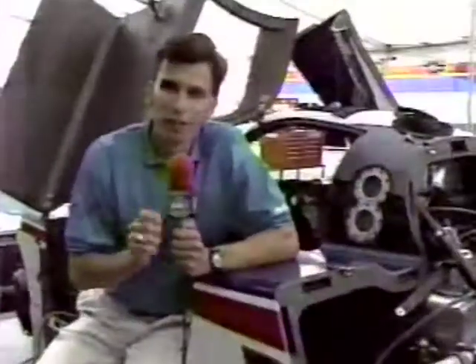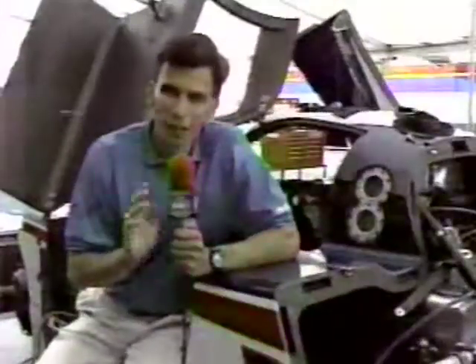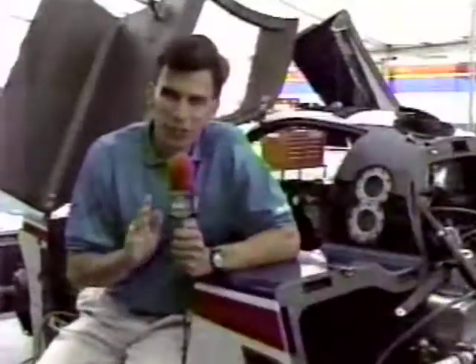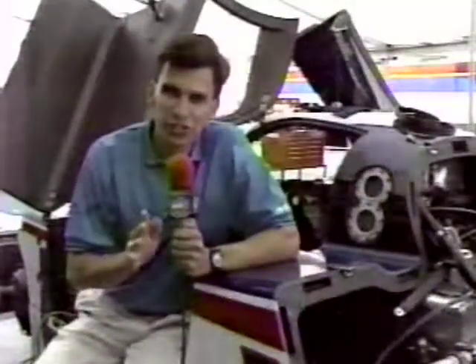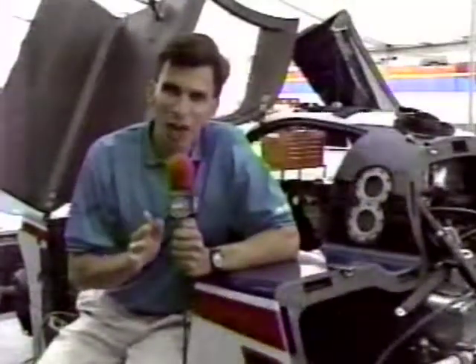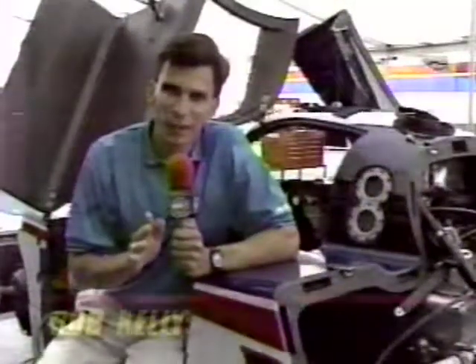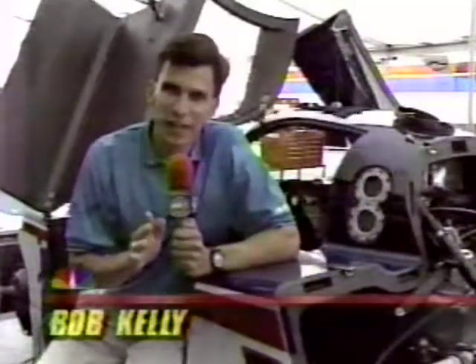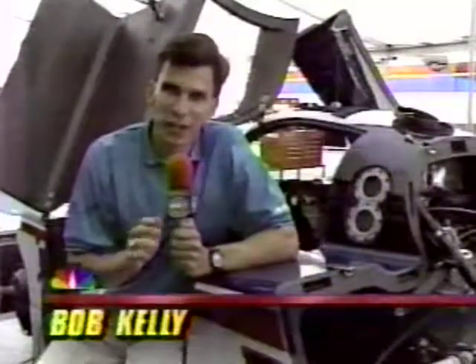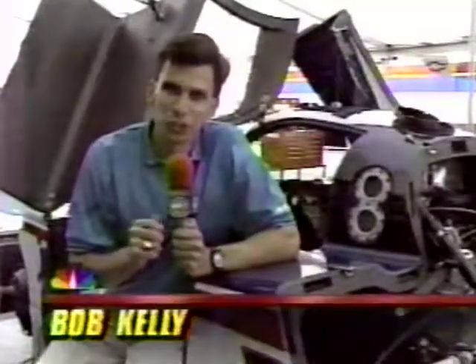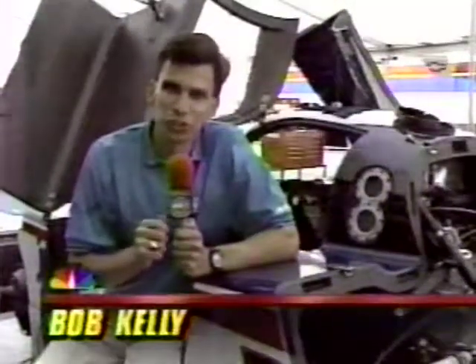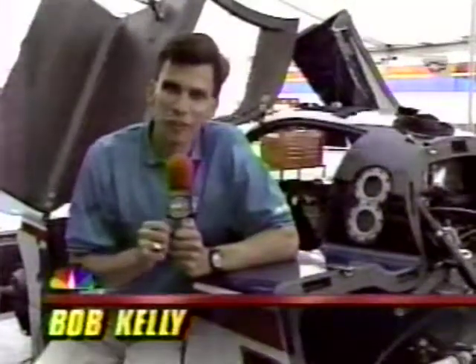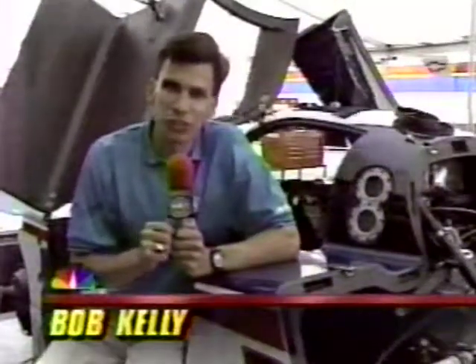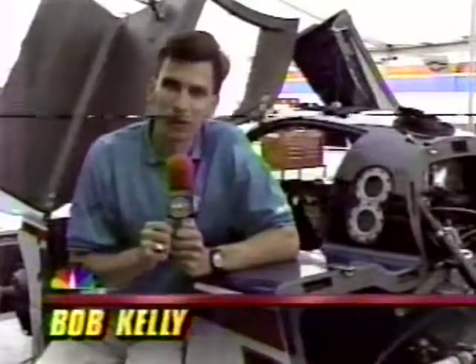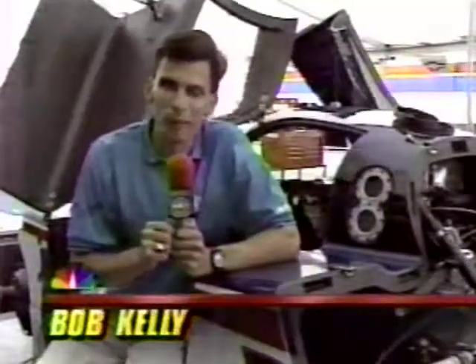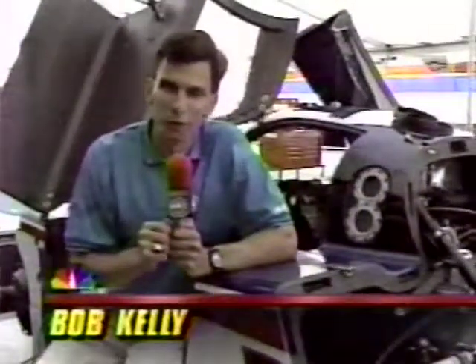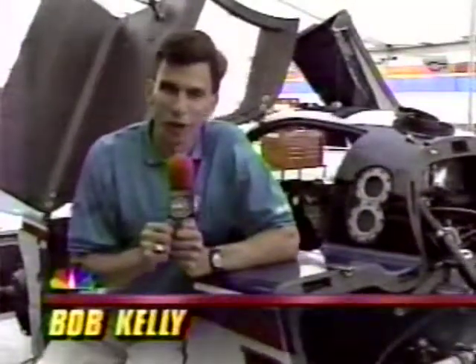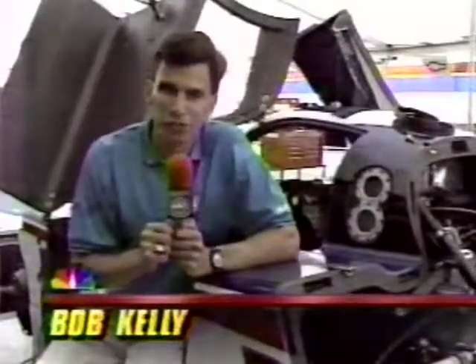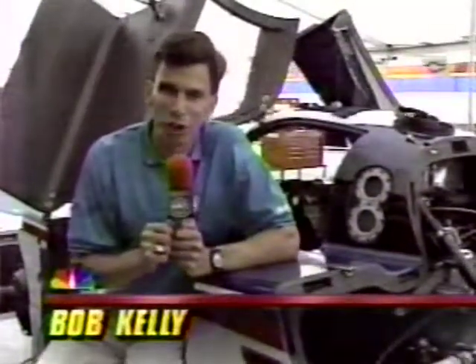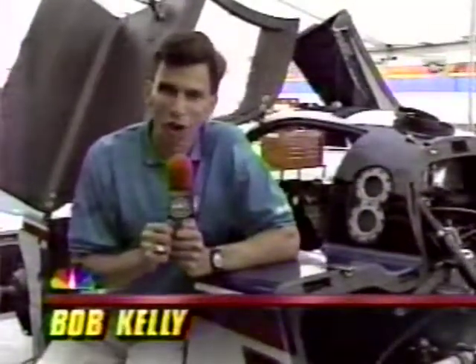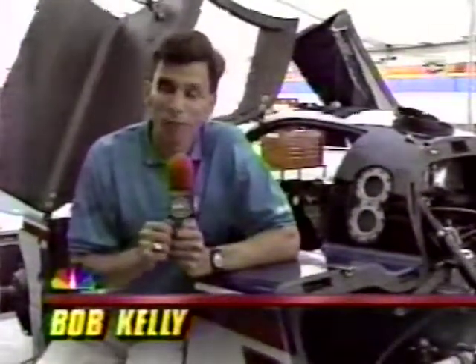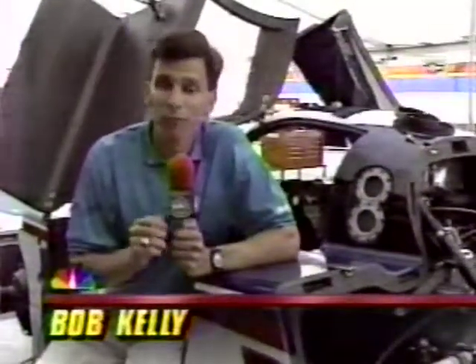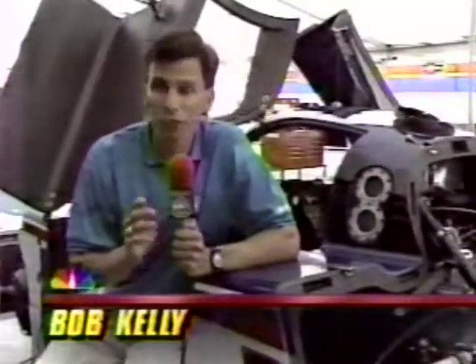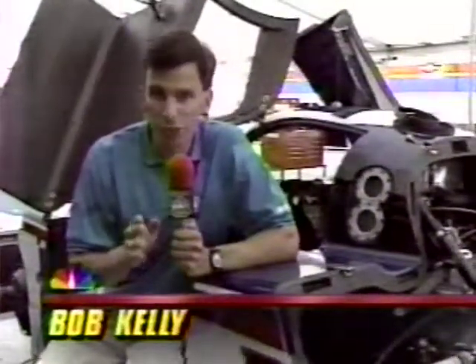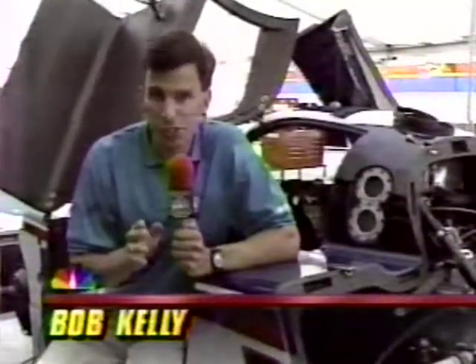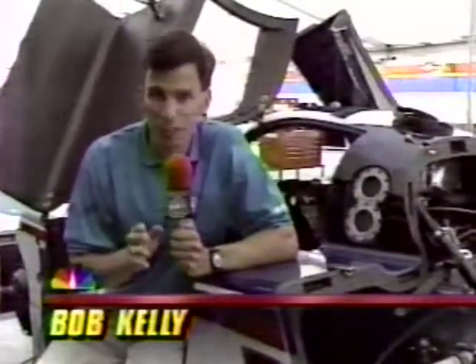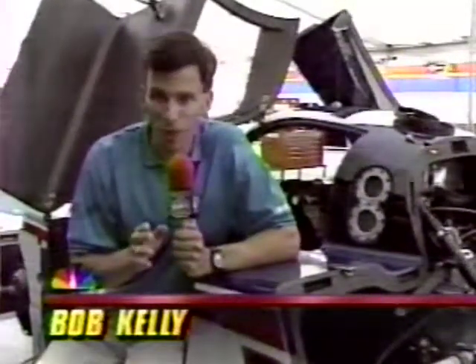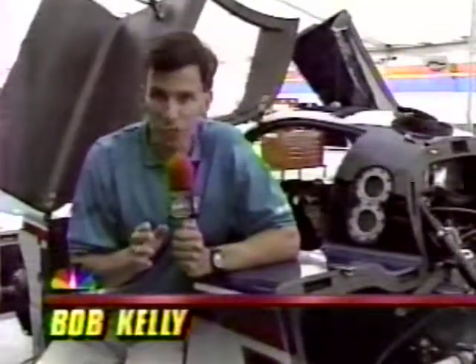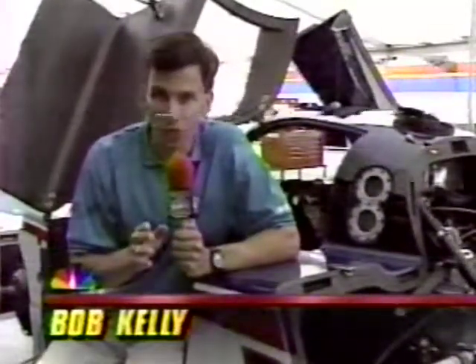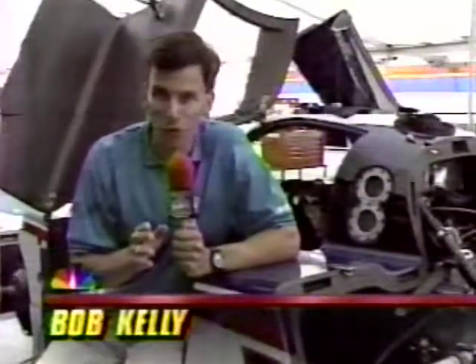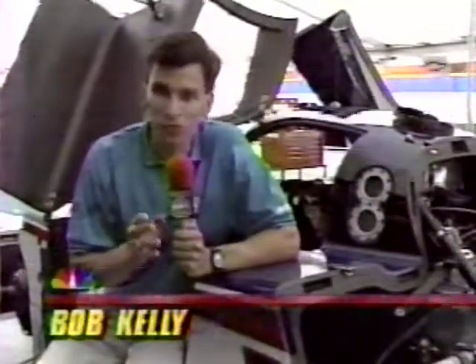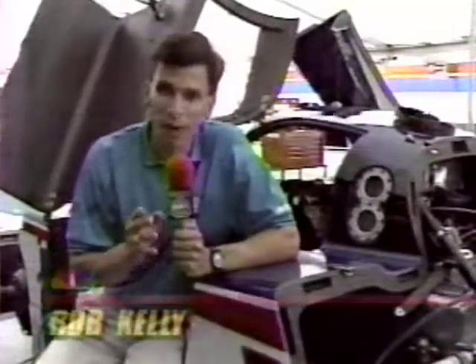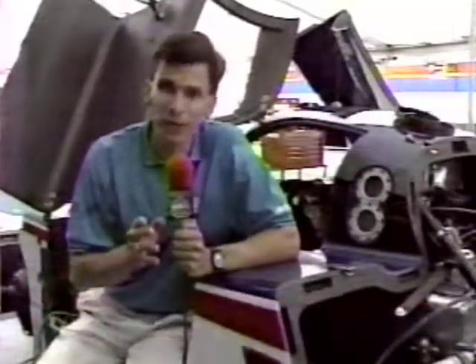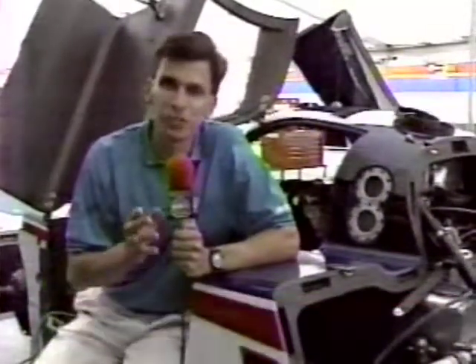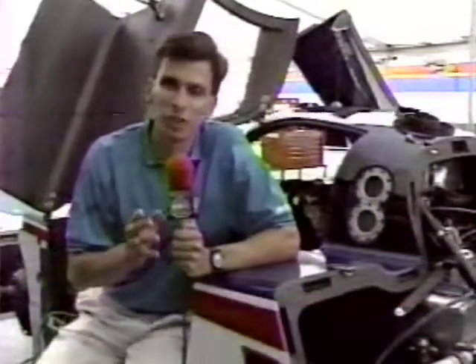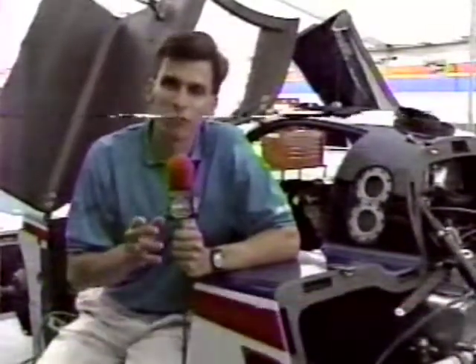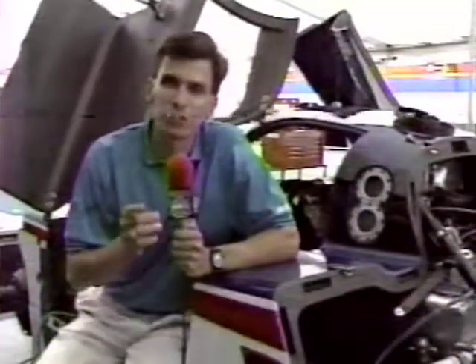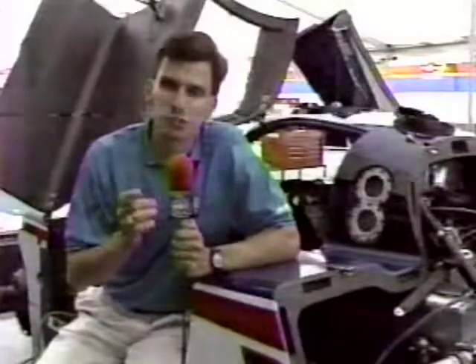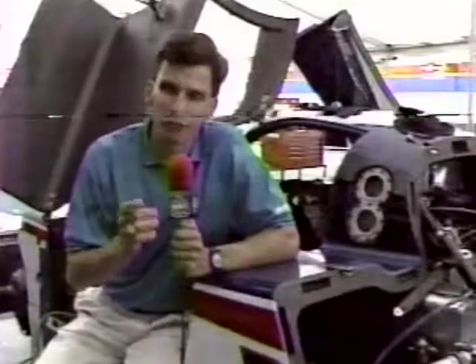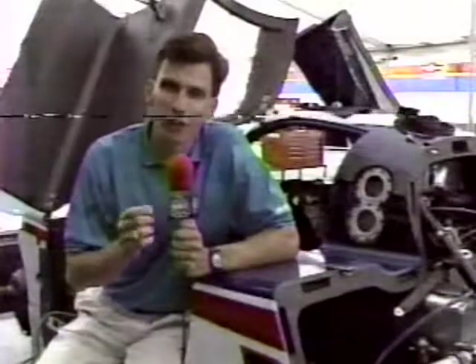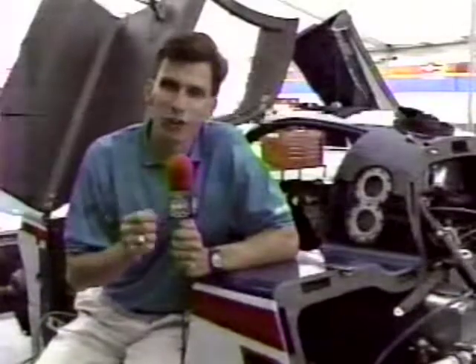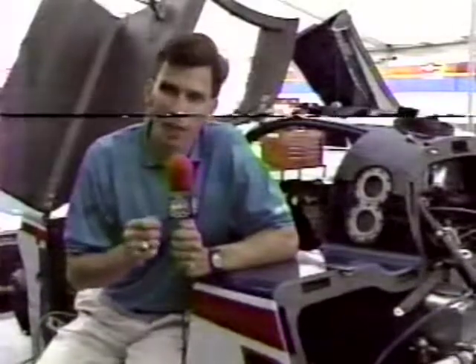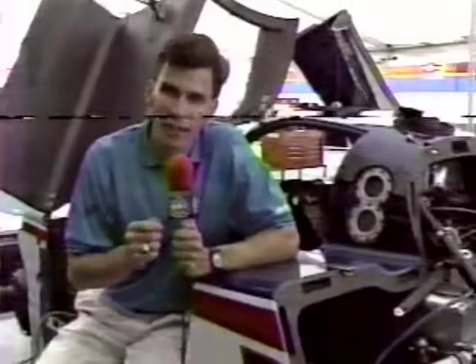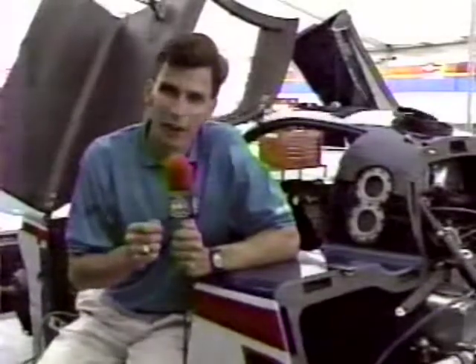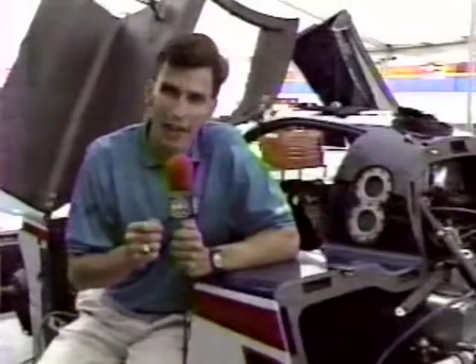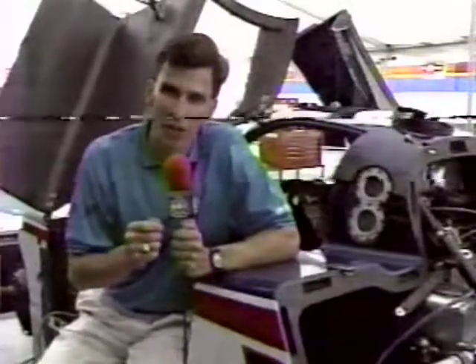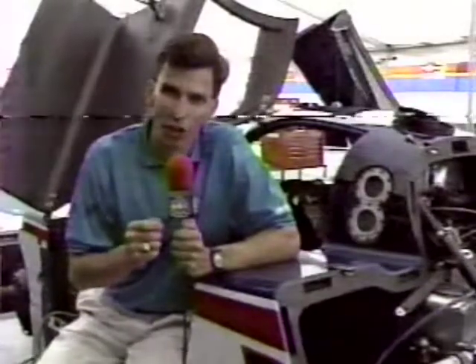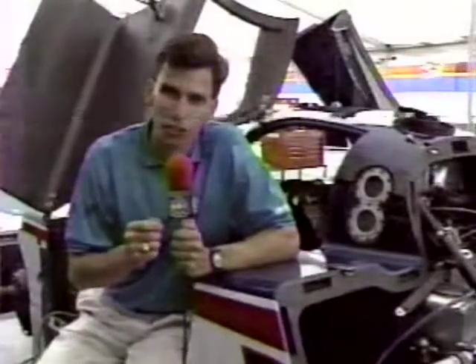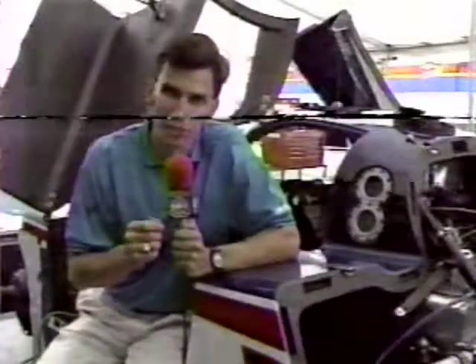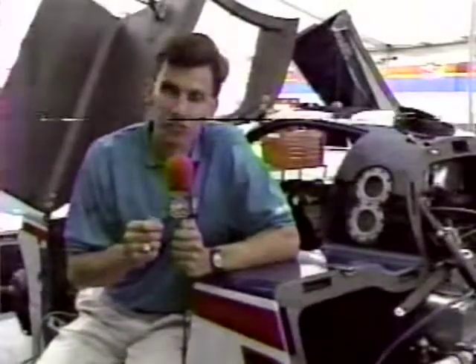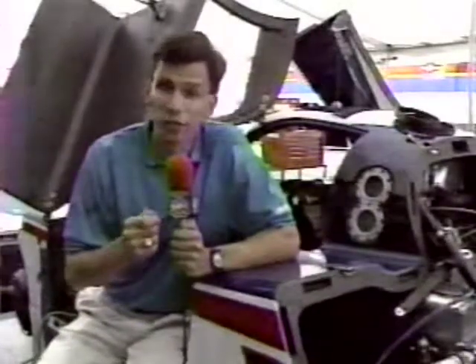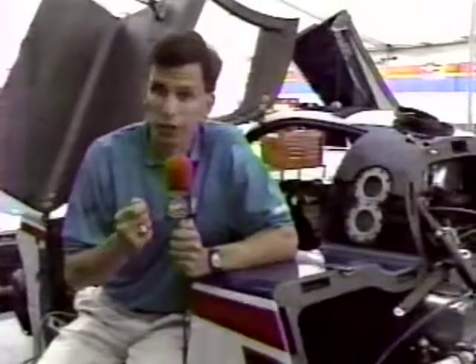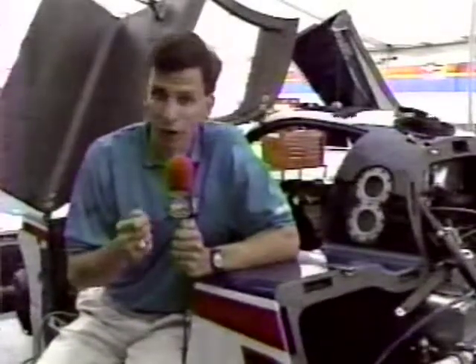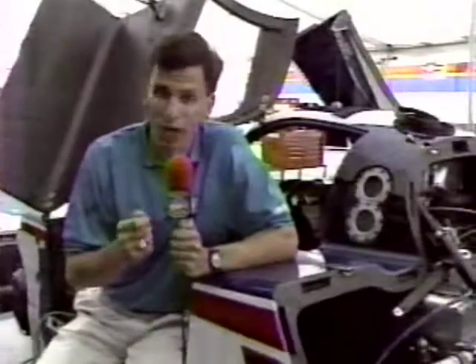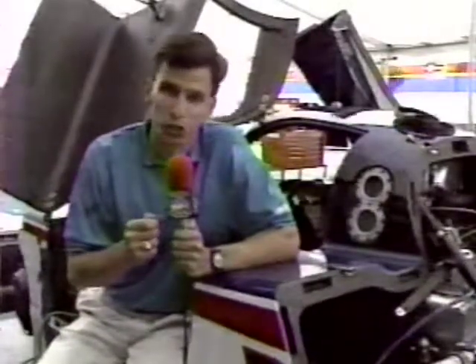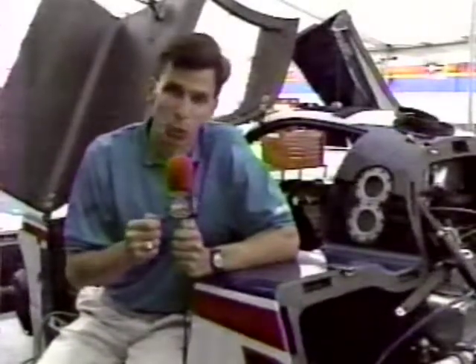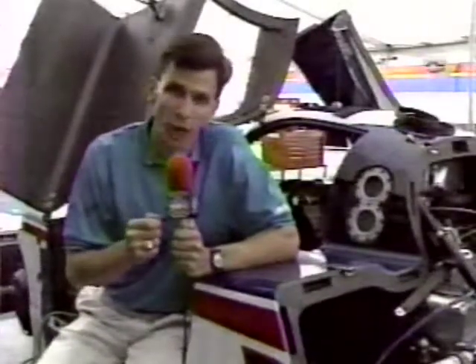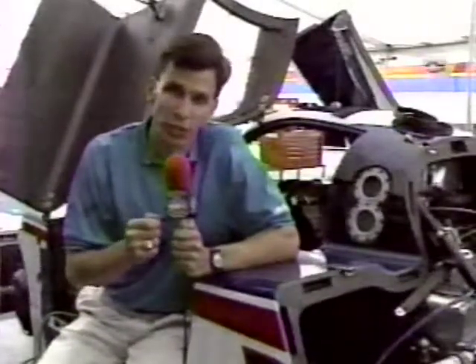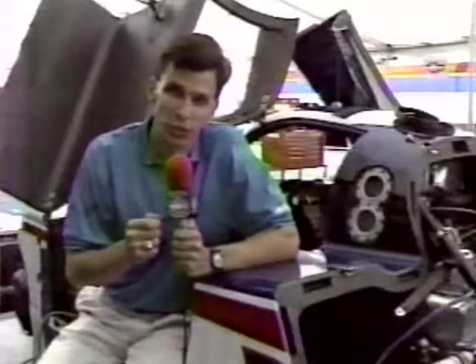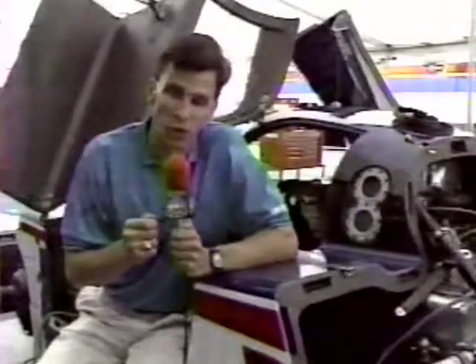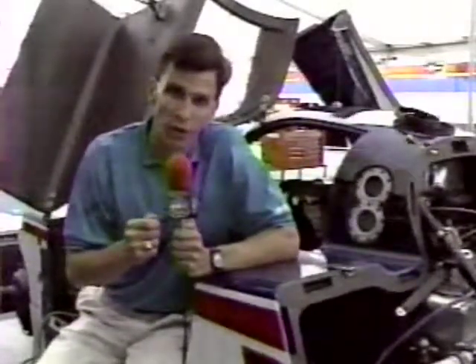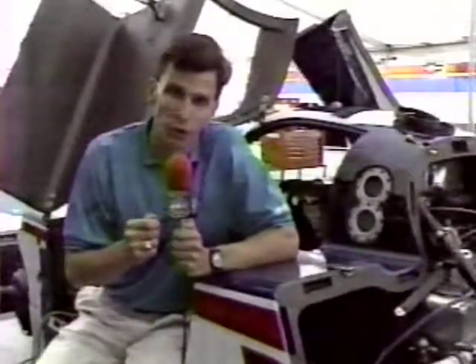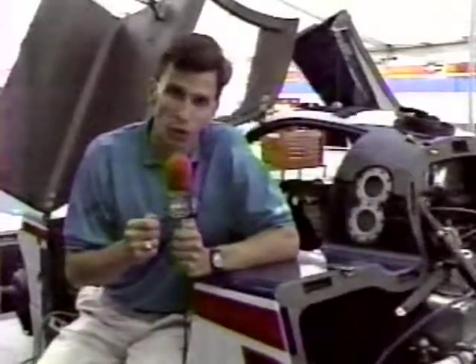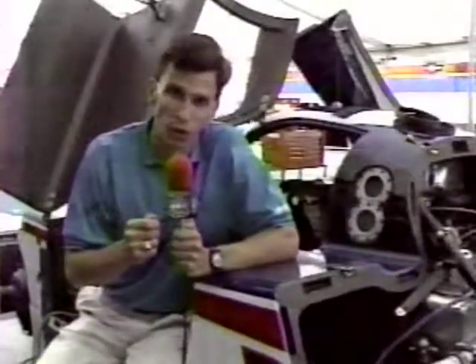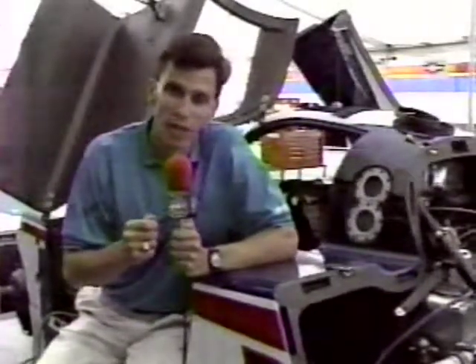This is Tommy Kendall's Chevy Intrepid race car. Thirteen months ago, Tommy suffered severe leg and ankle injuries in a crash at Watkins Glen, New York.